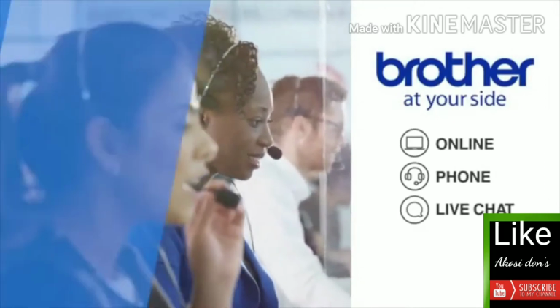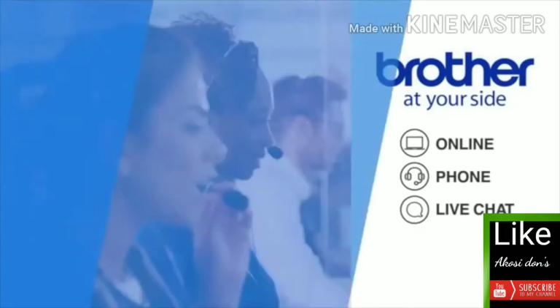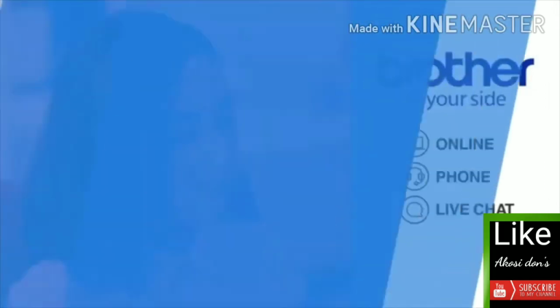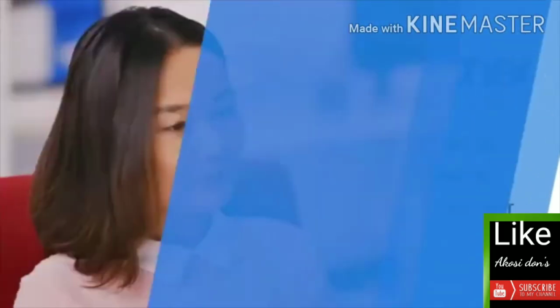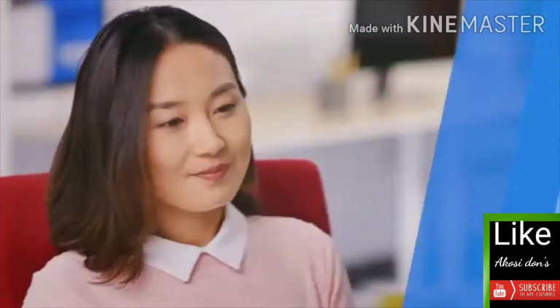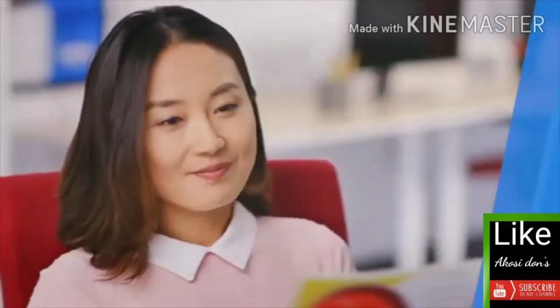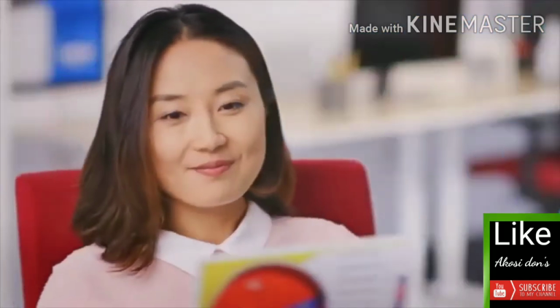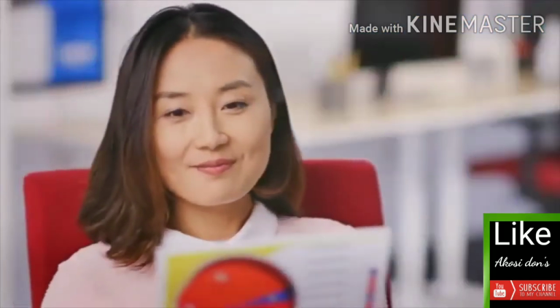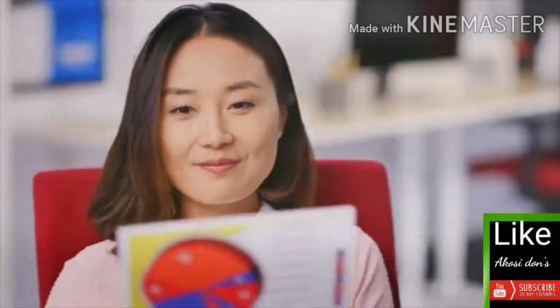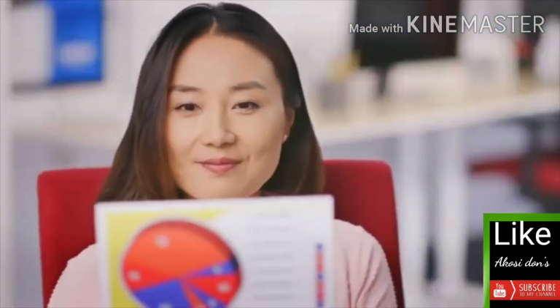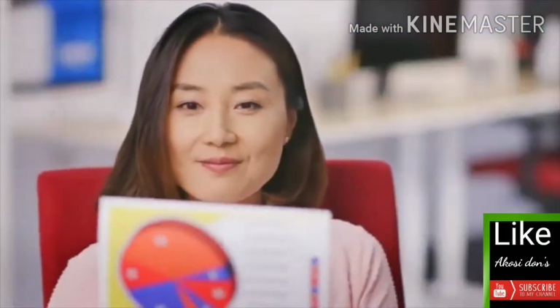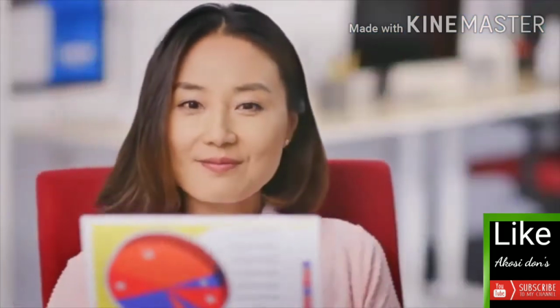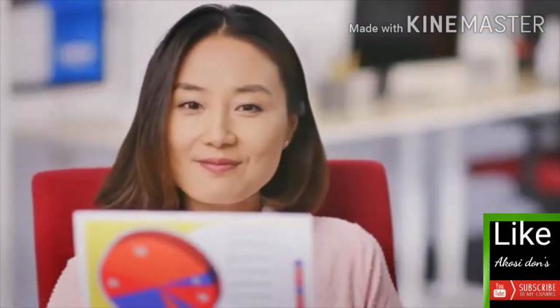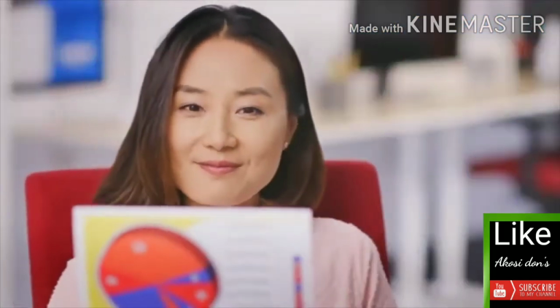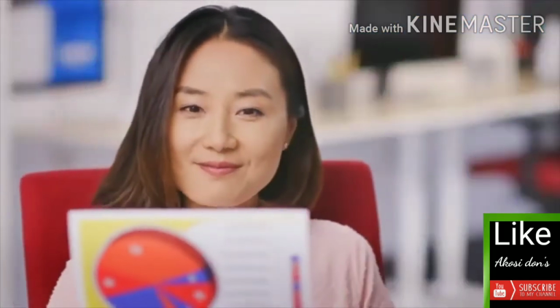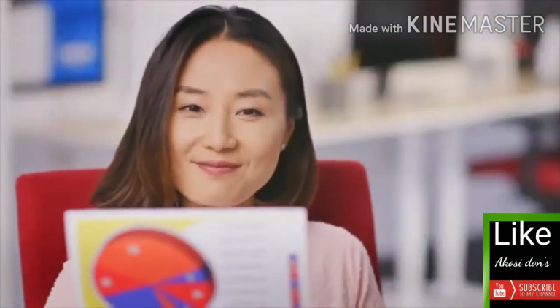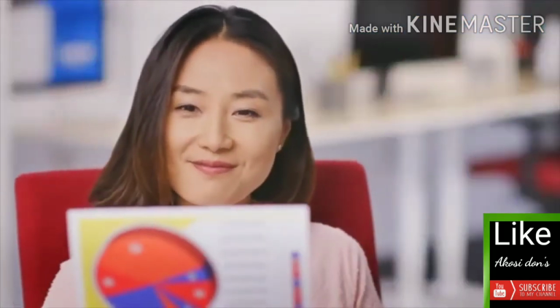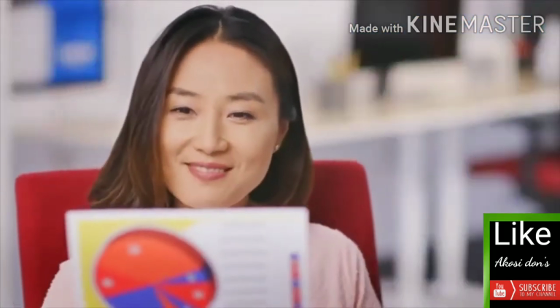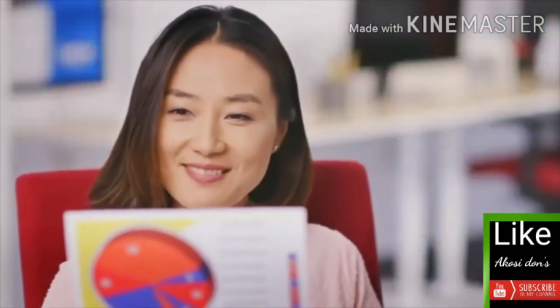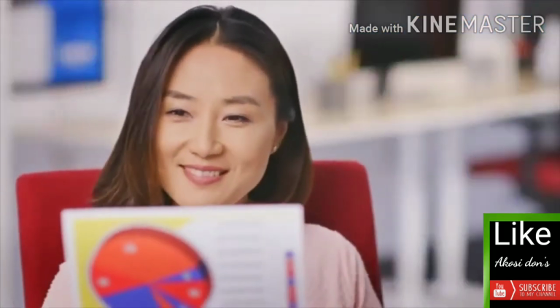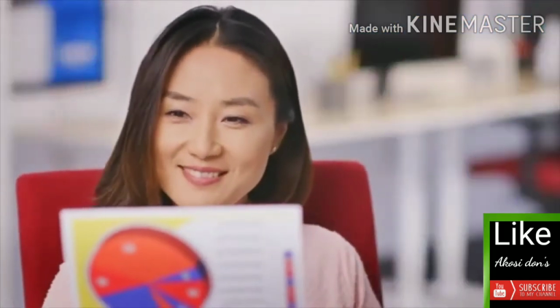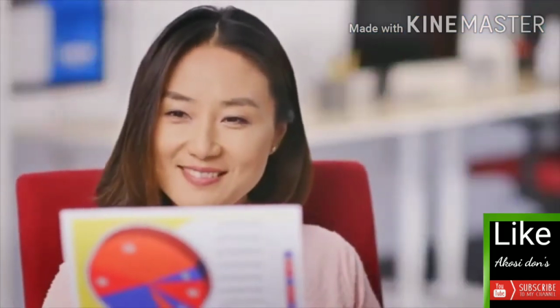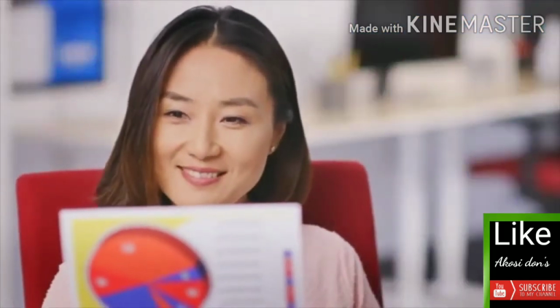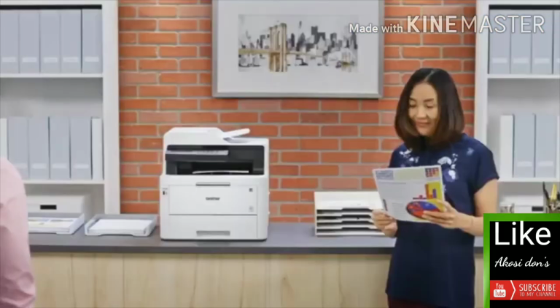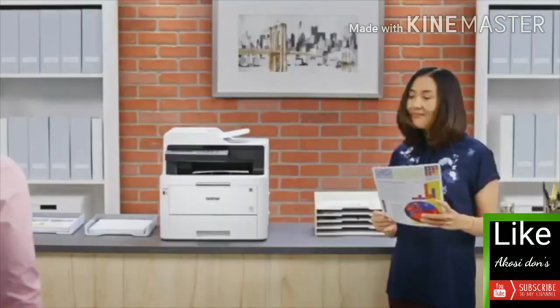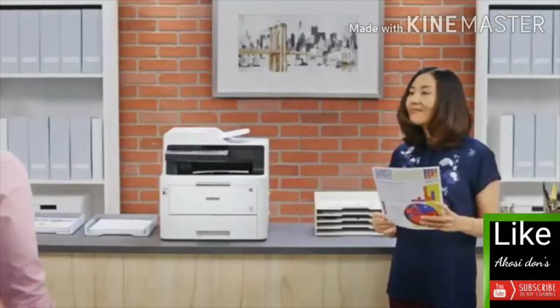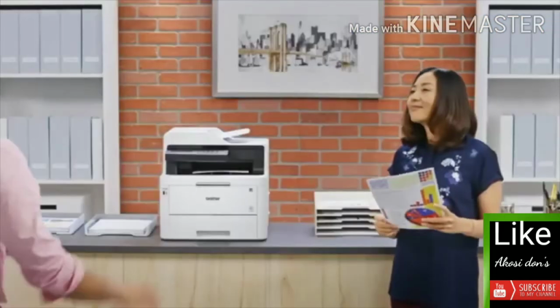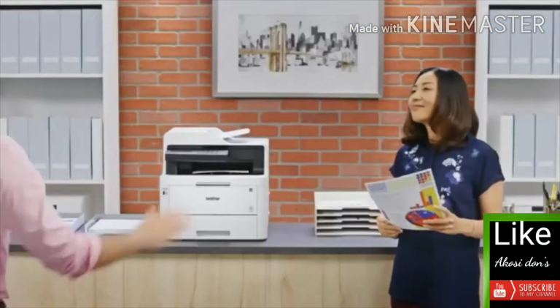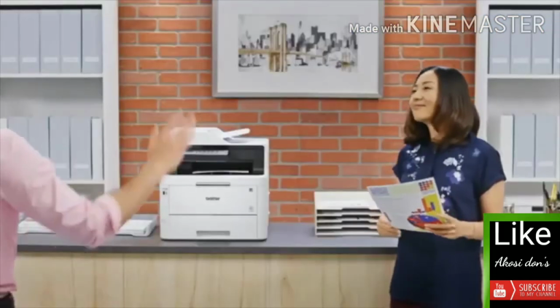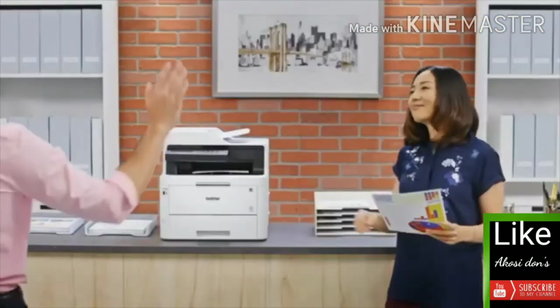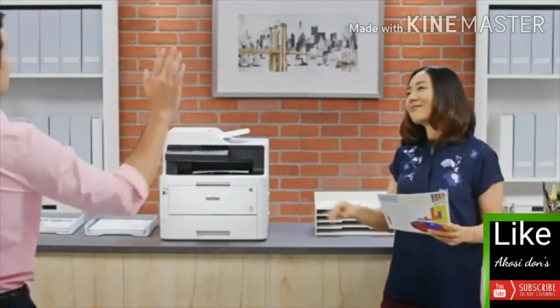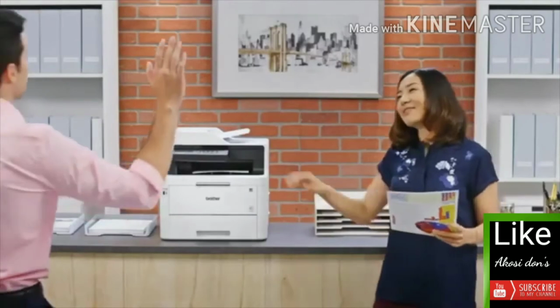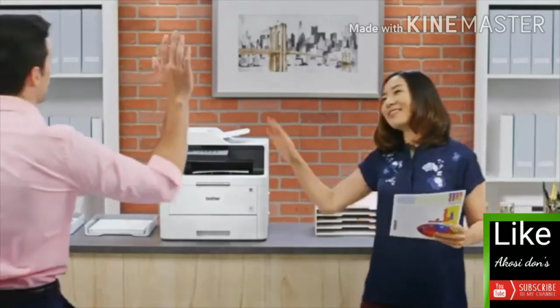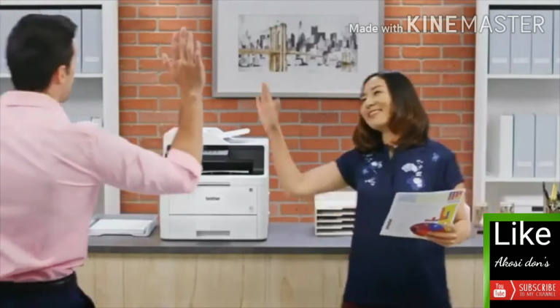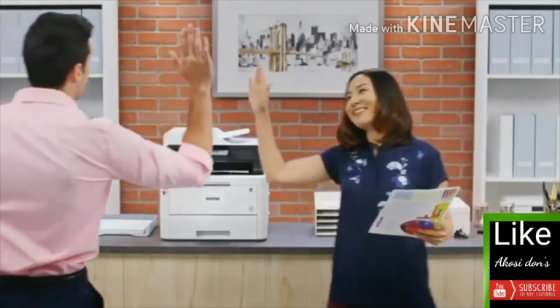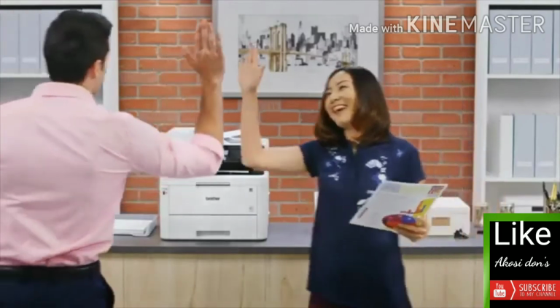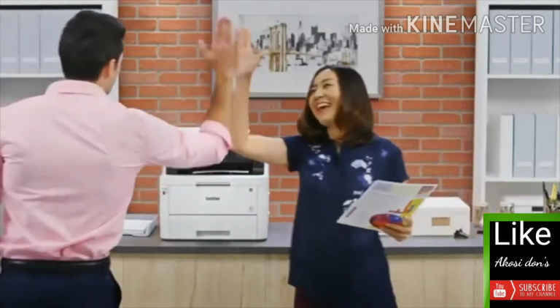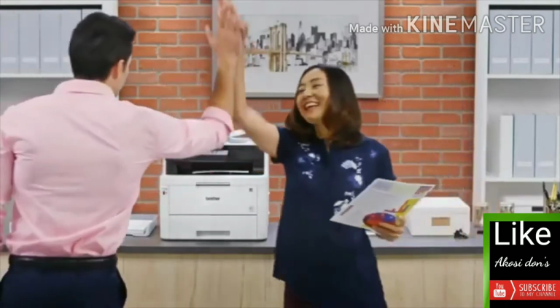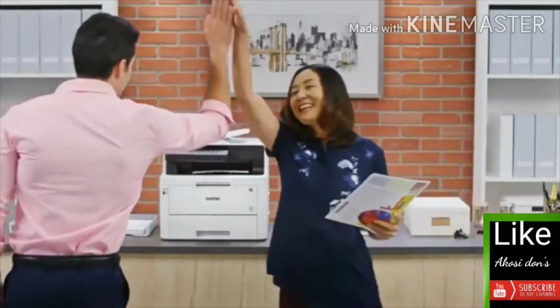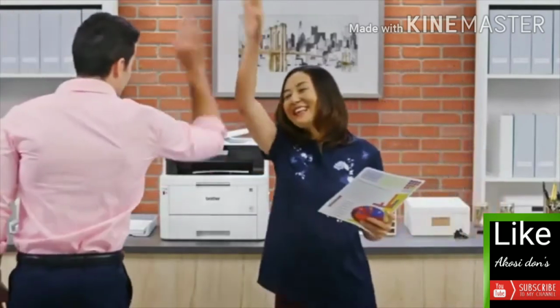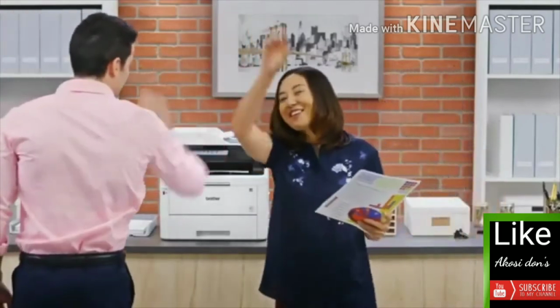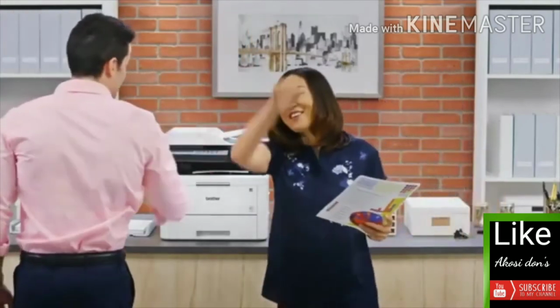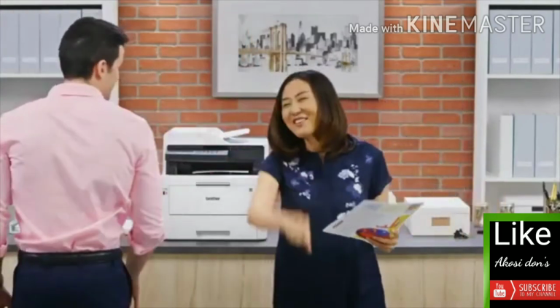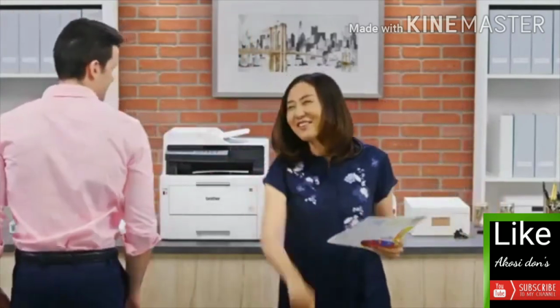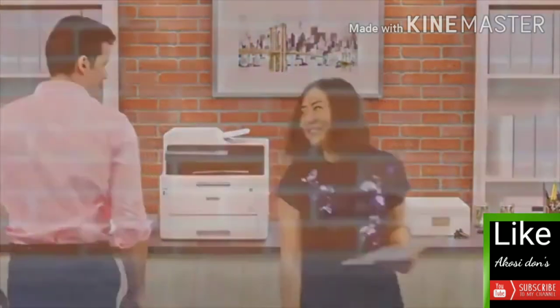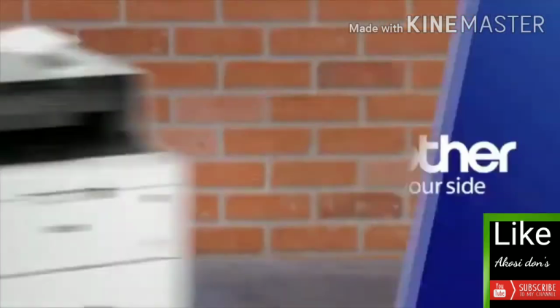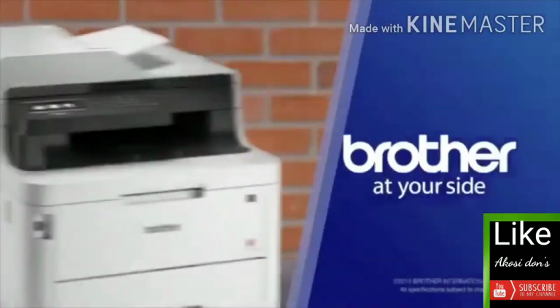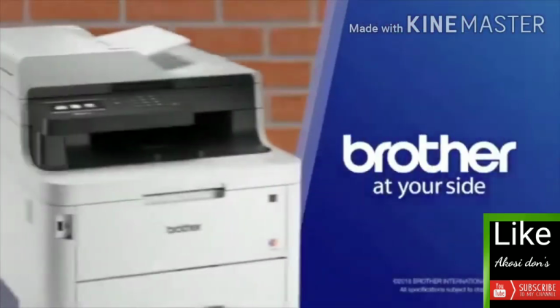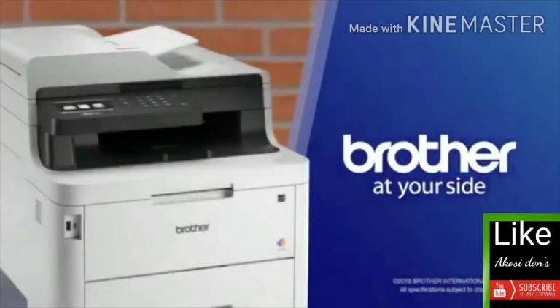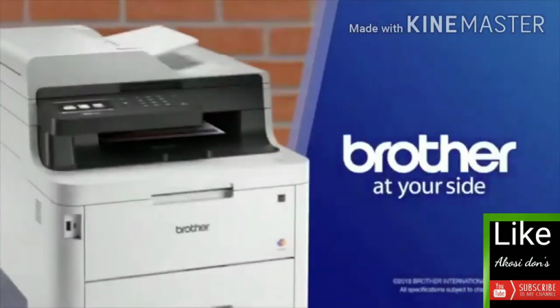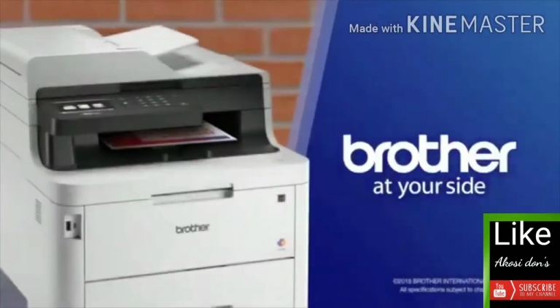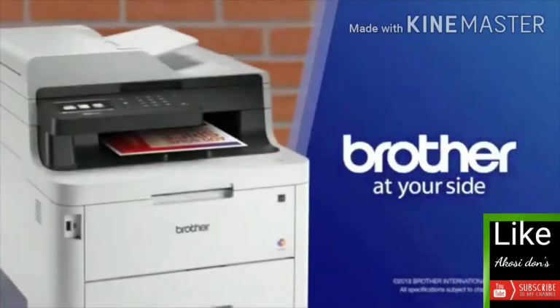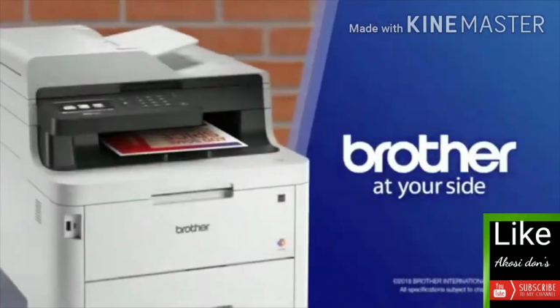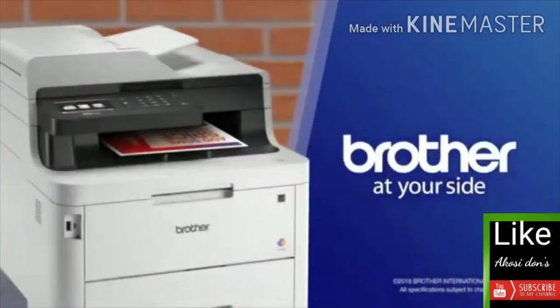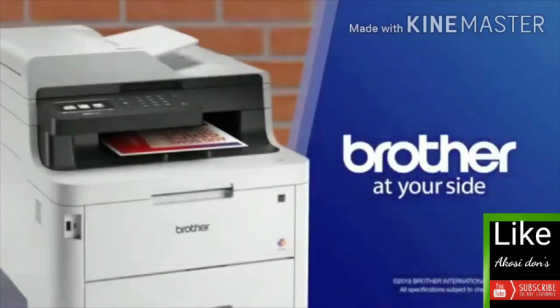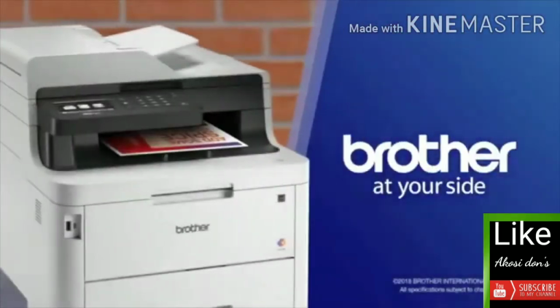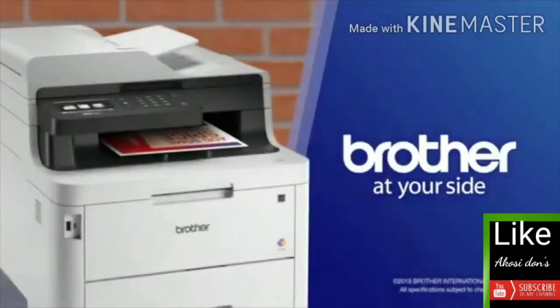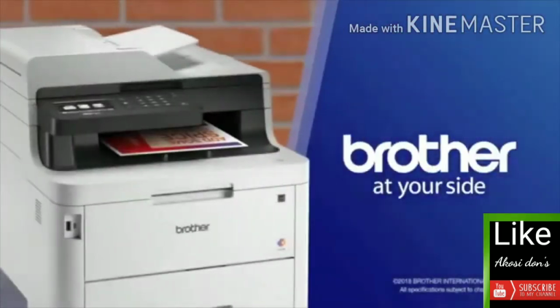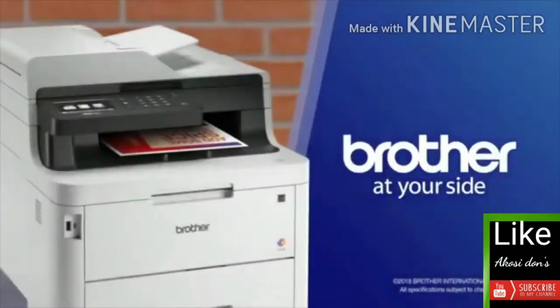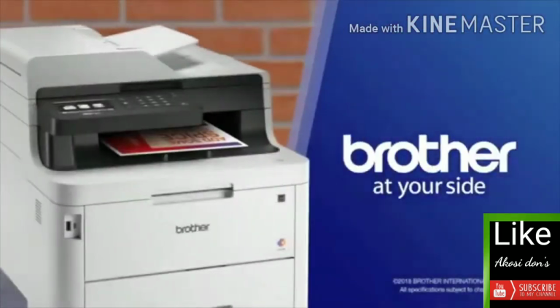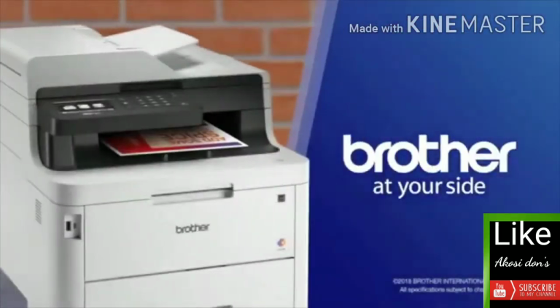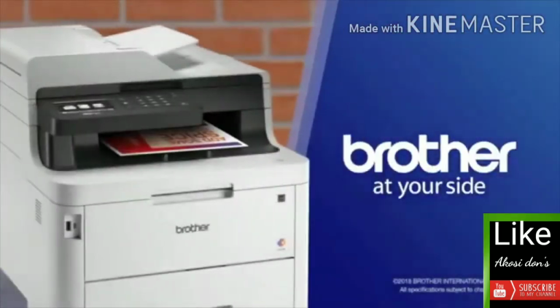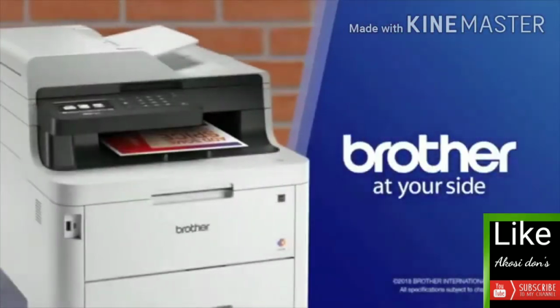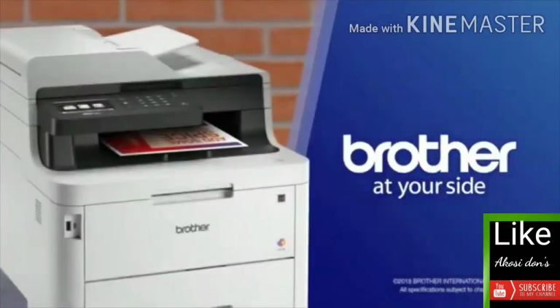Work hard, move fast, and stand out with affordable color printing with Brother at your side.